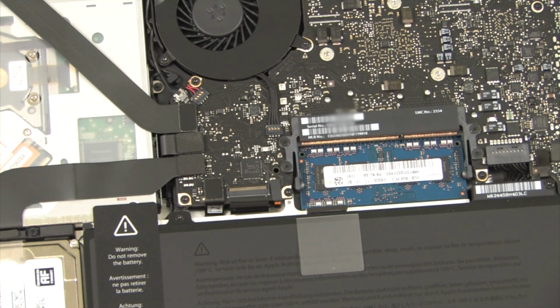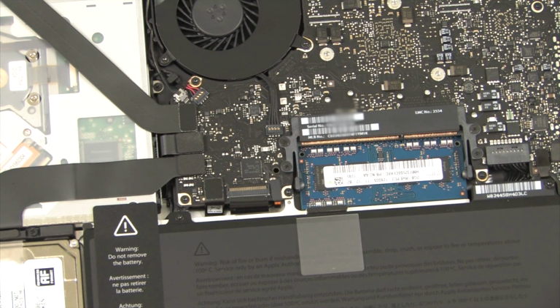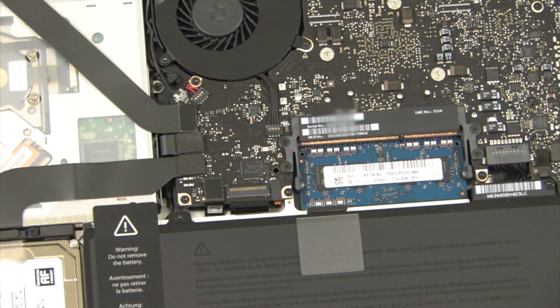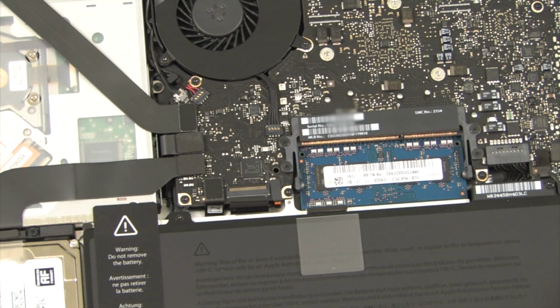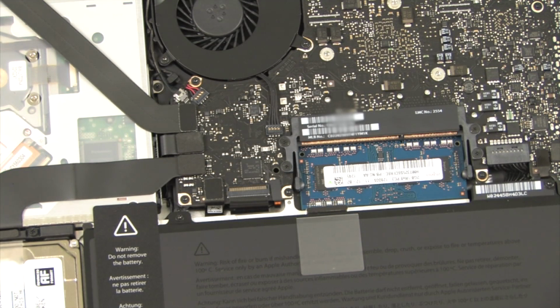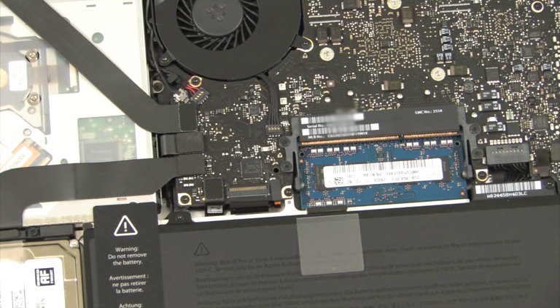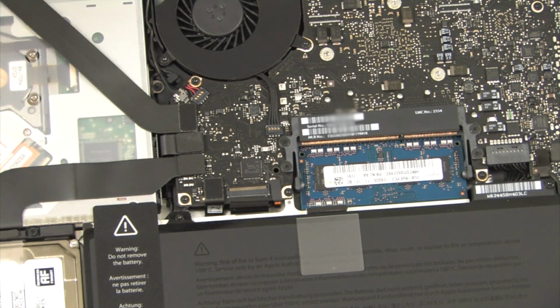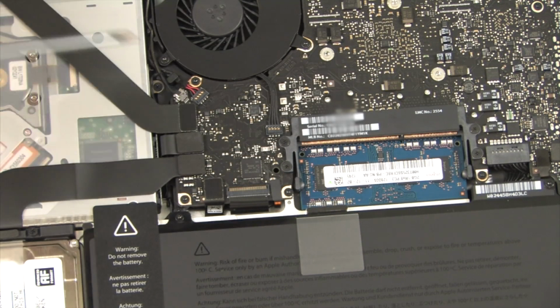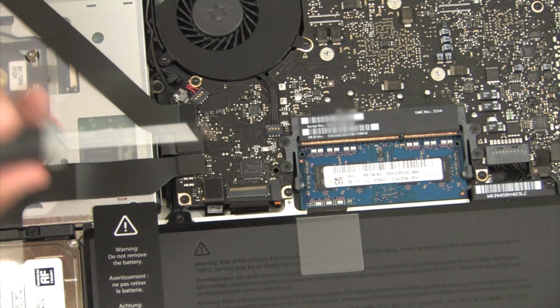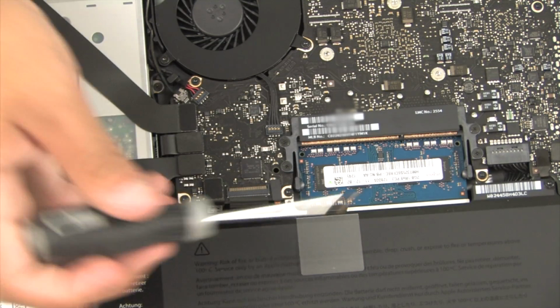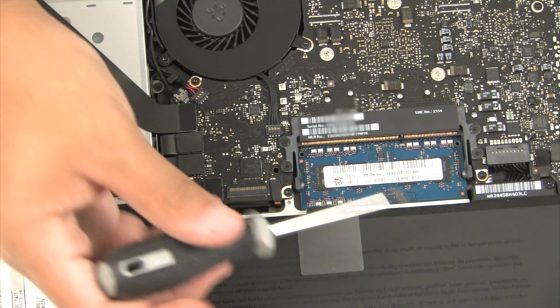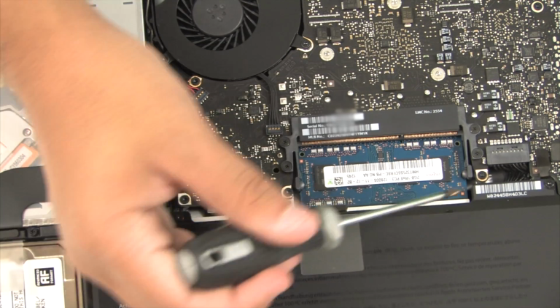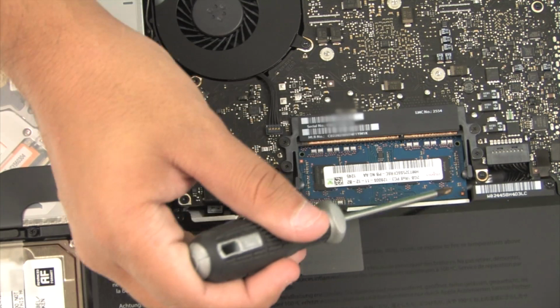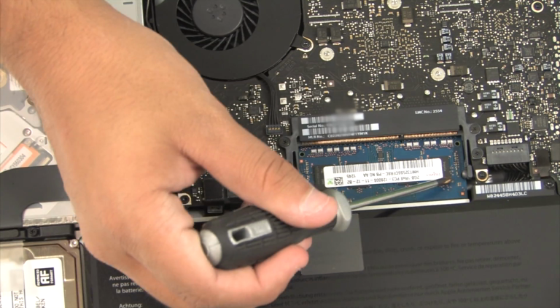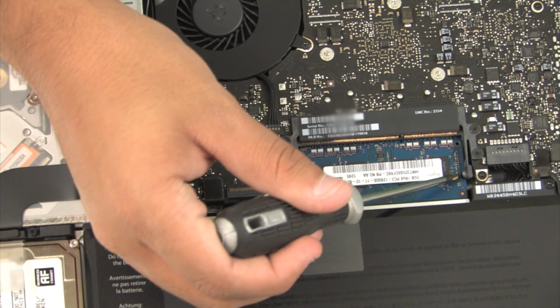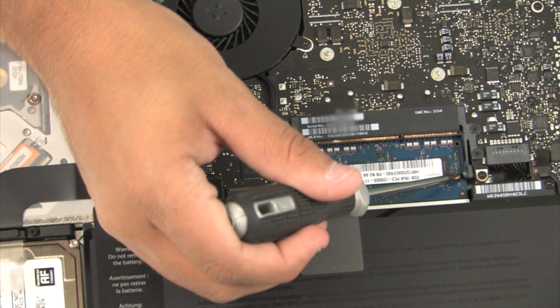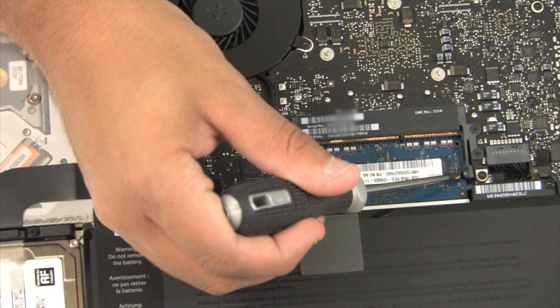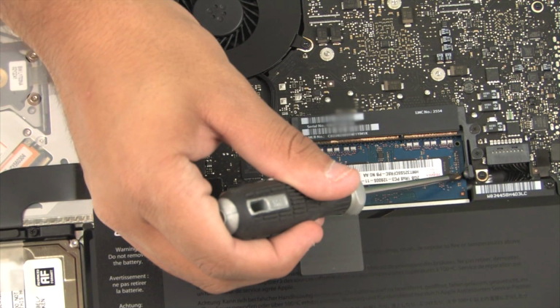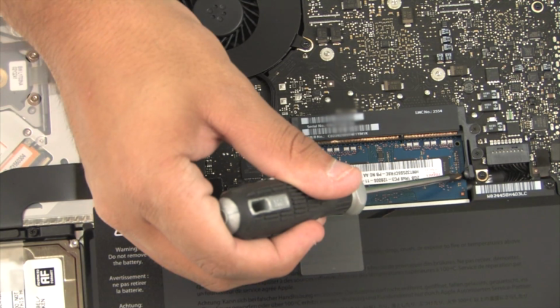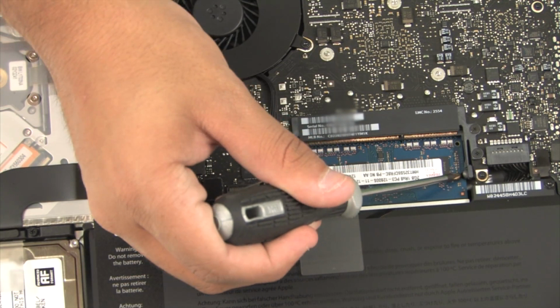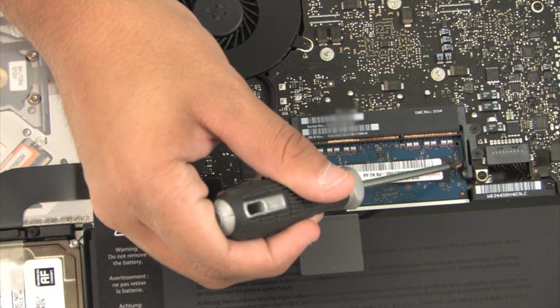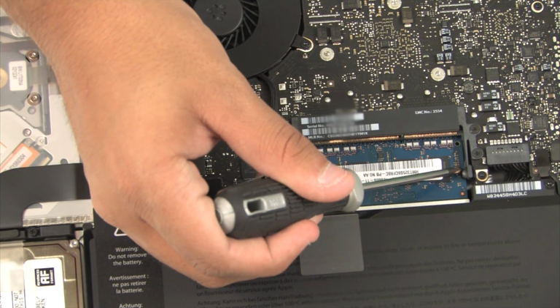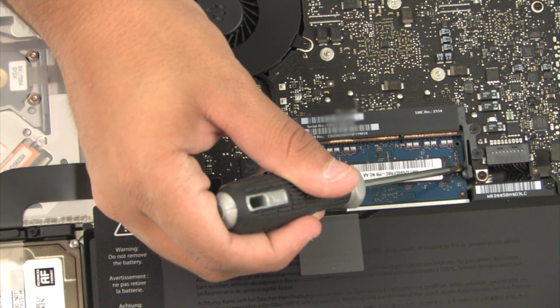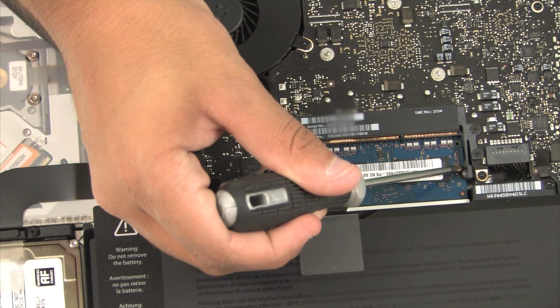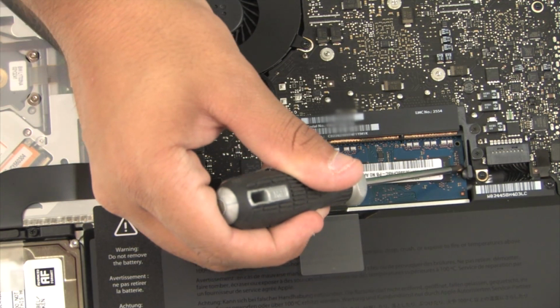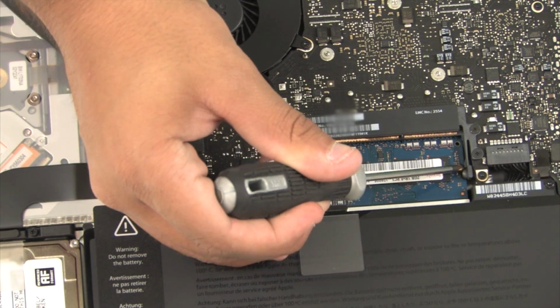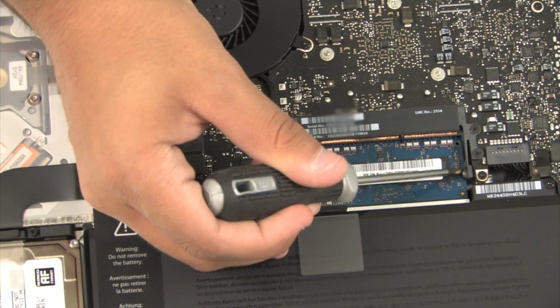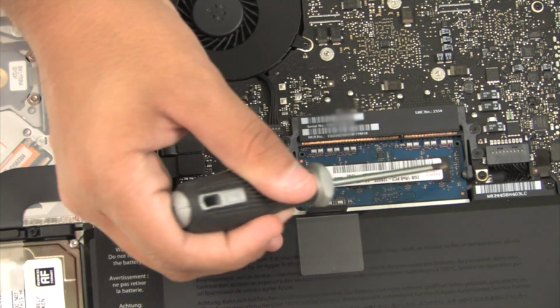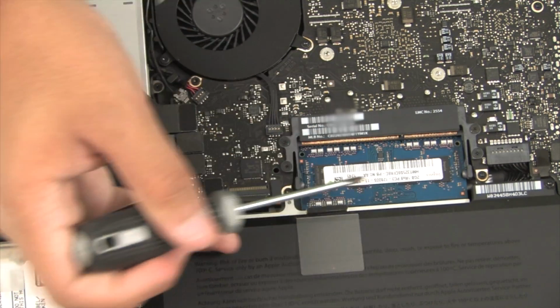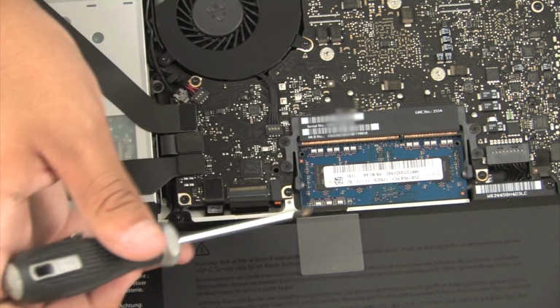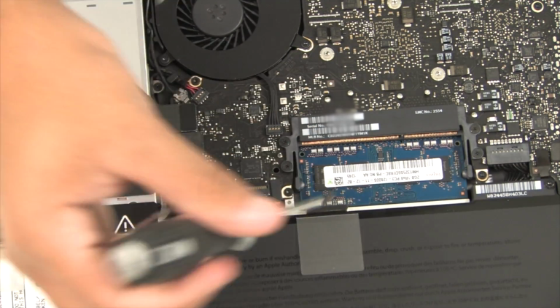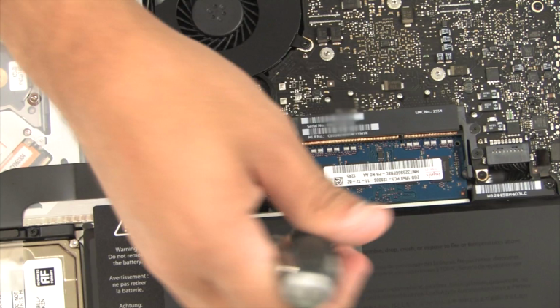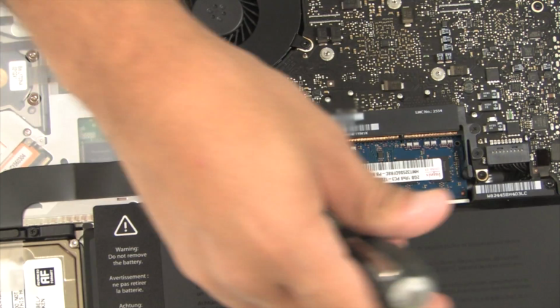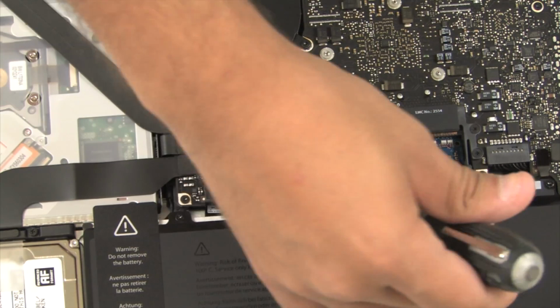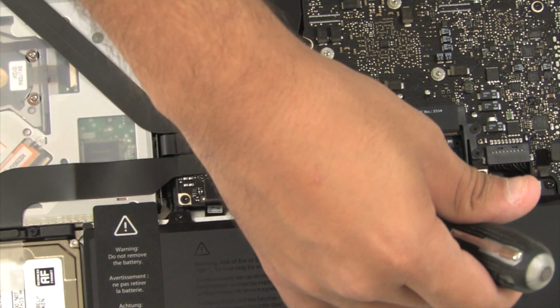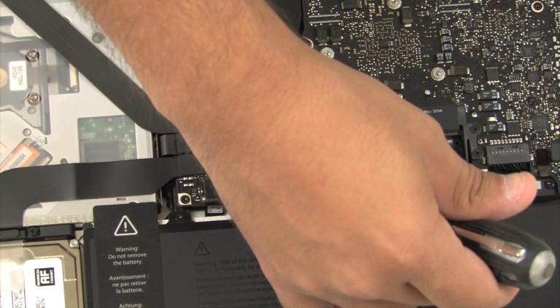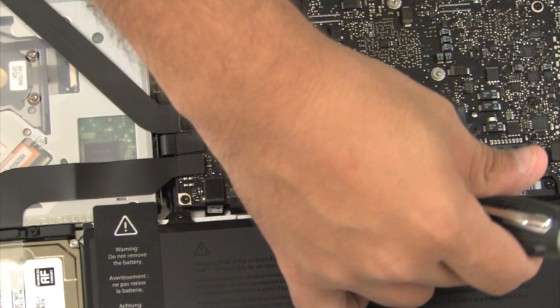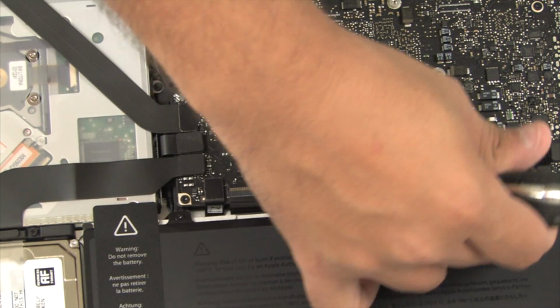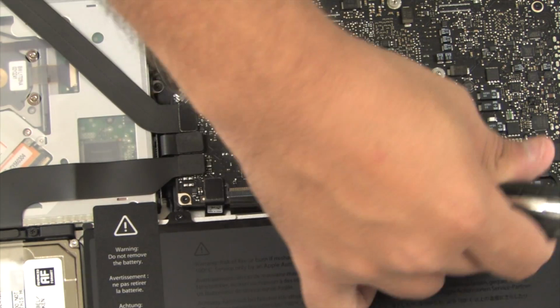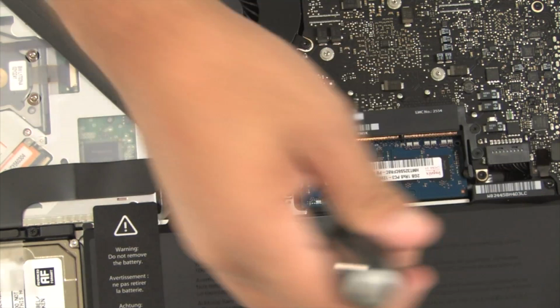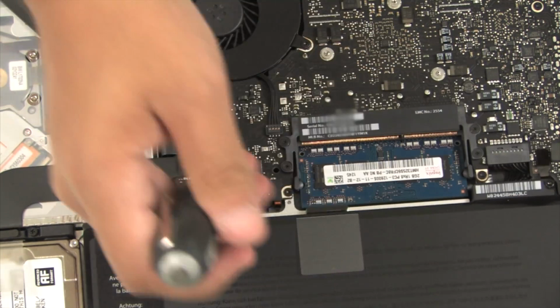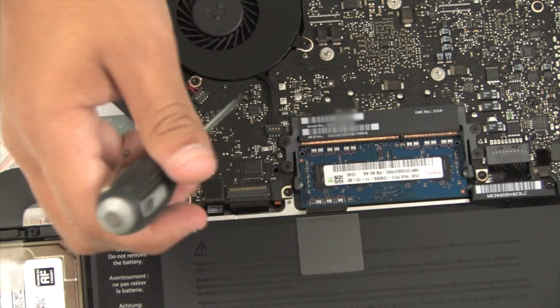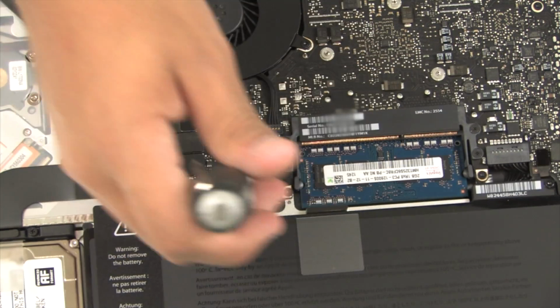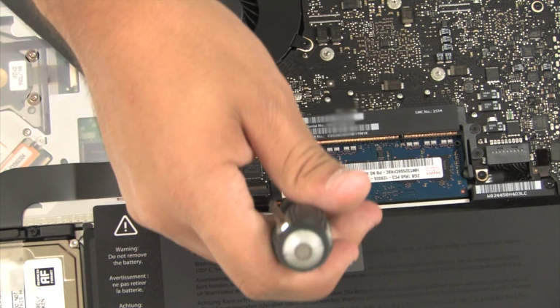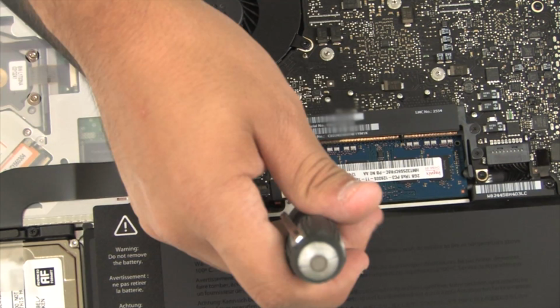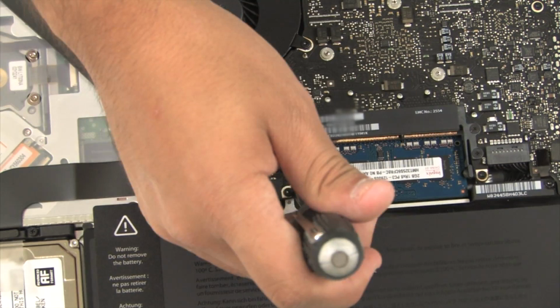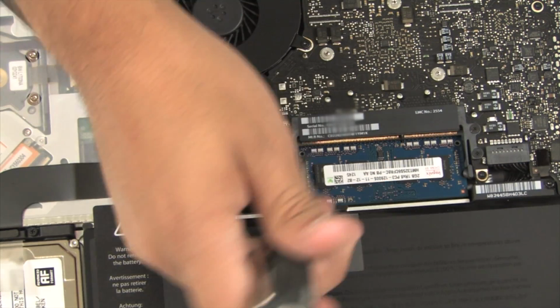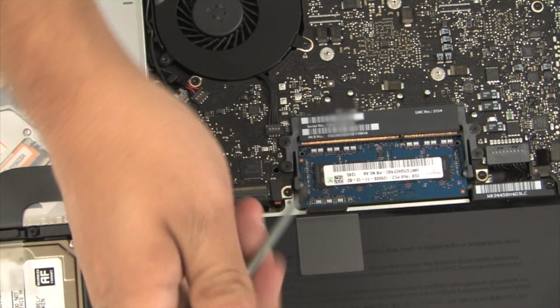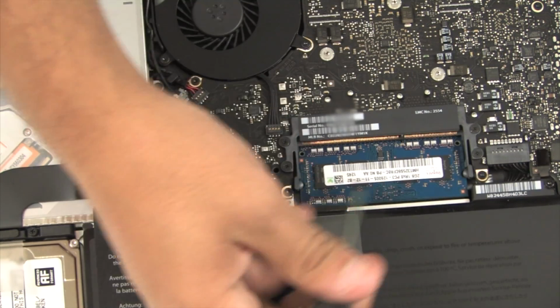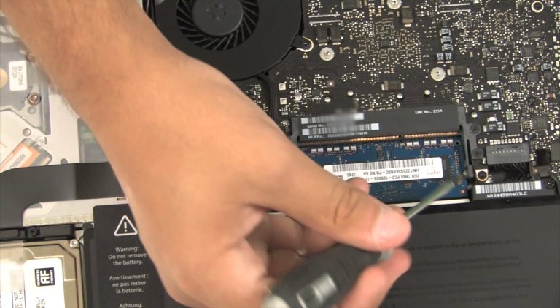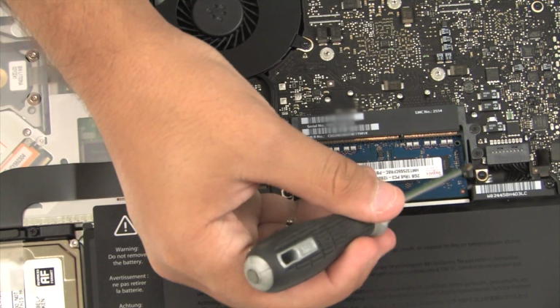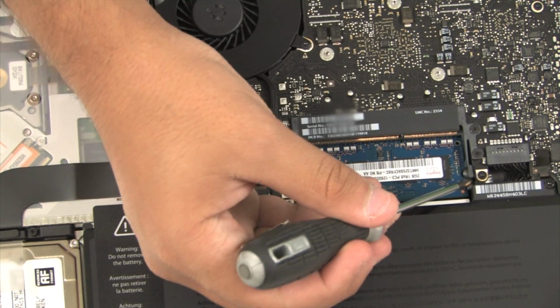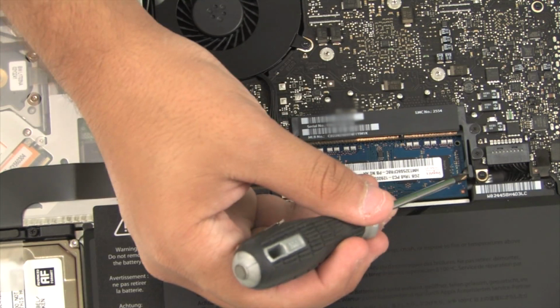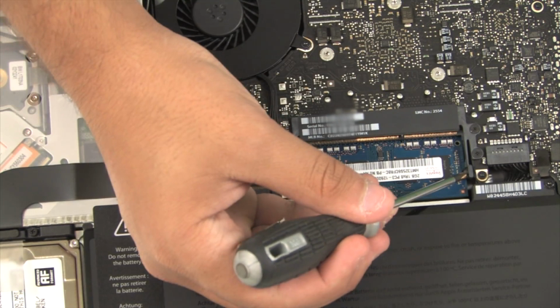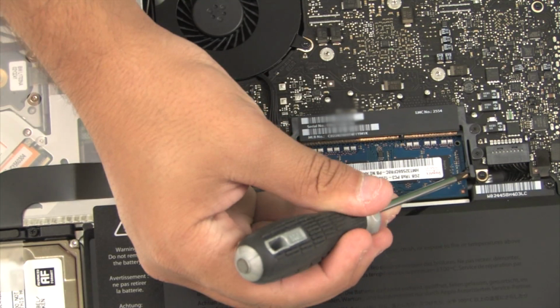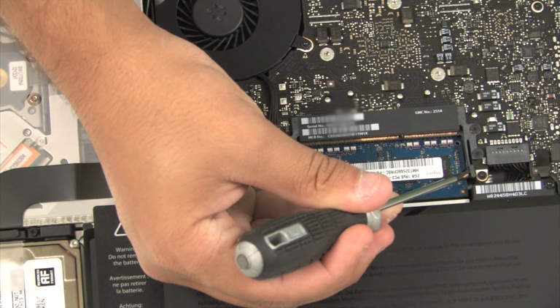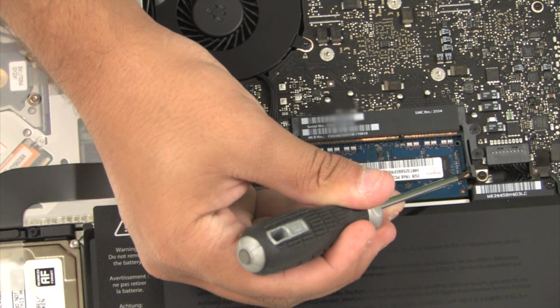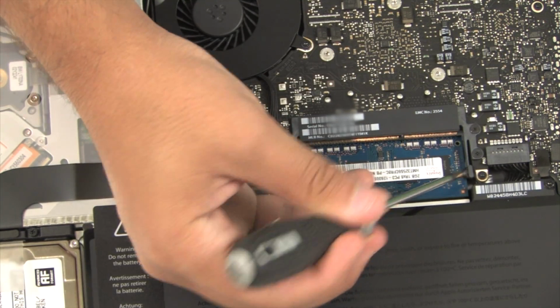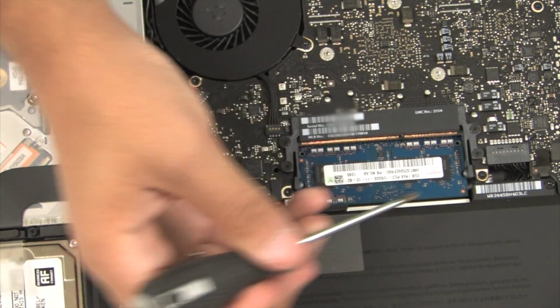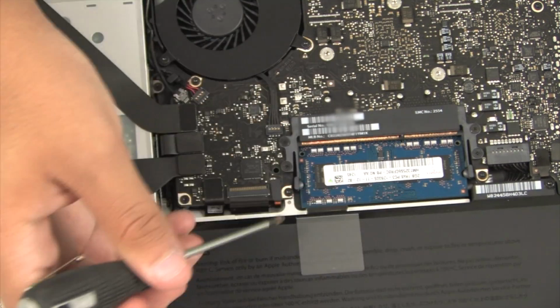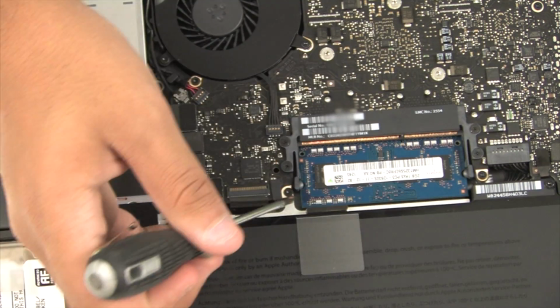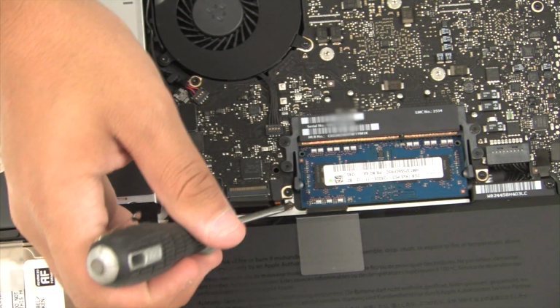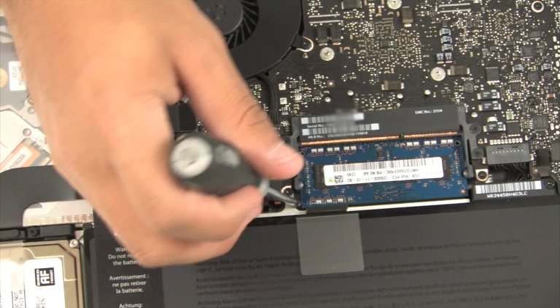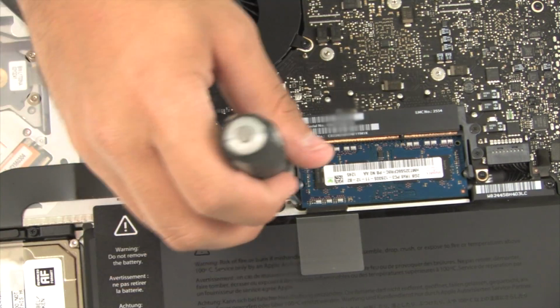The second card will be more difficult, so you may need to use your screwdriver to help you push the tabs off the RAM card.